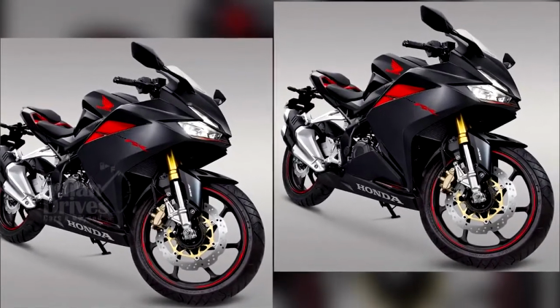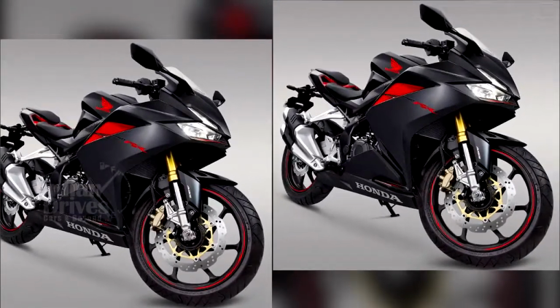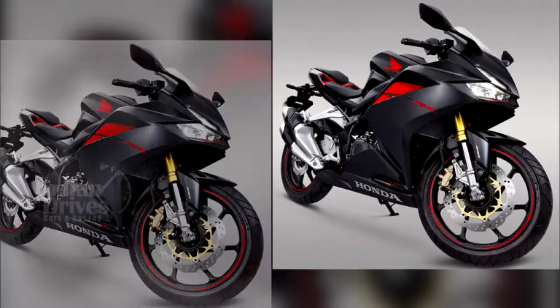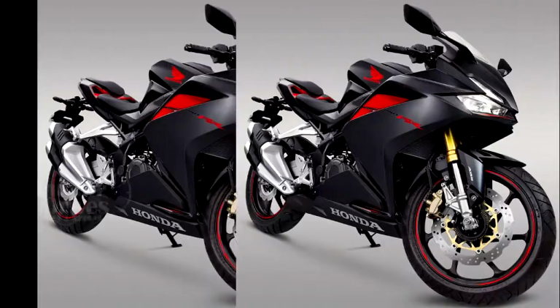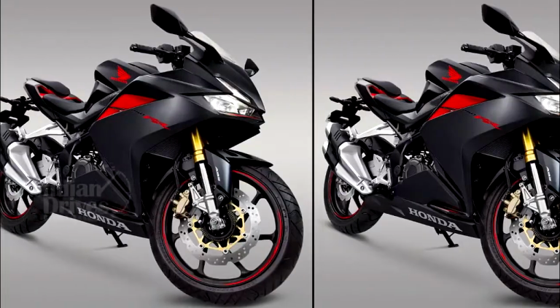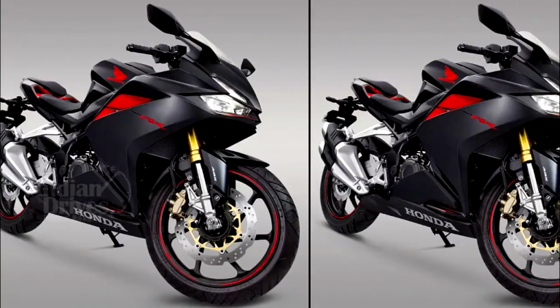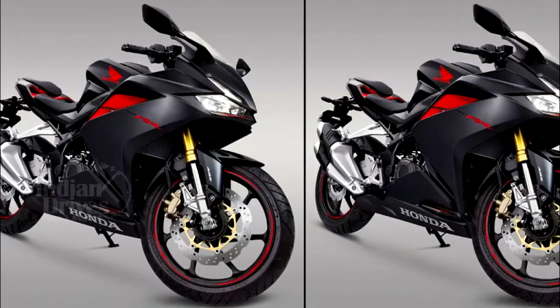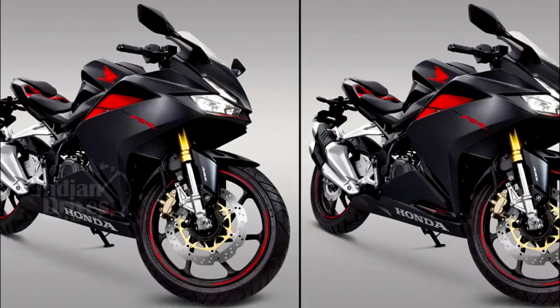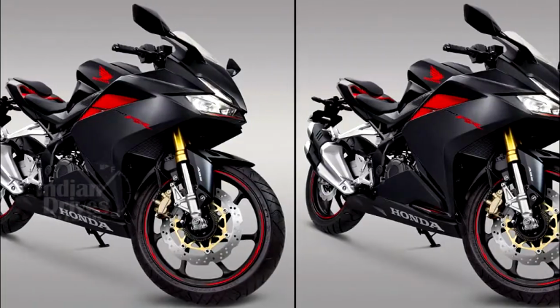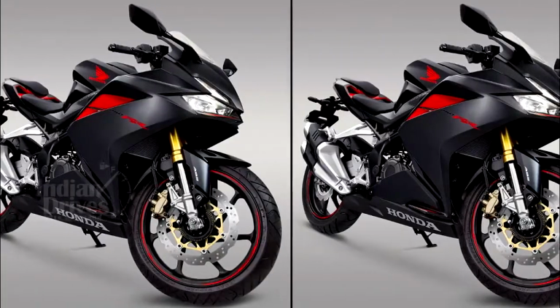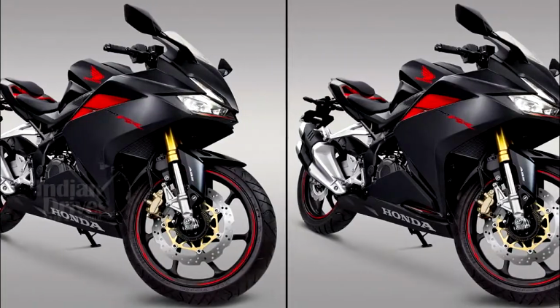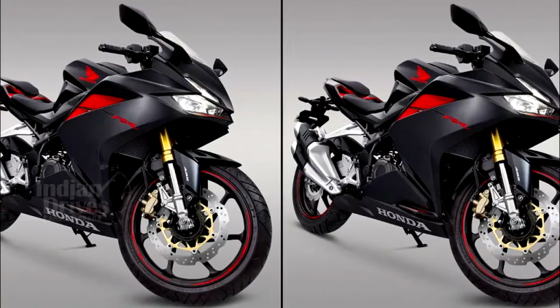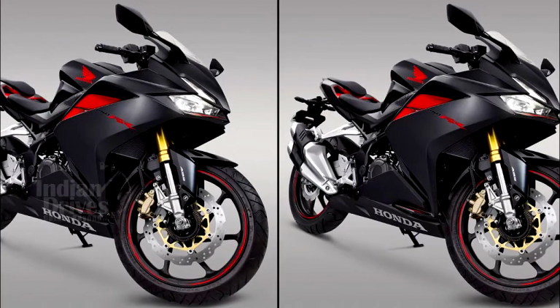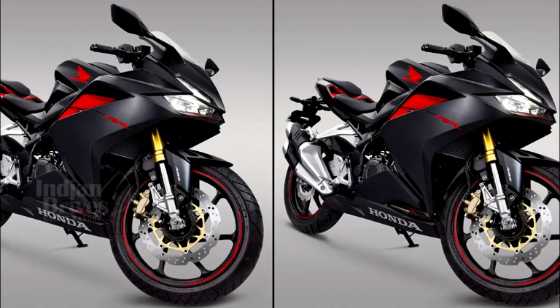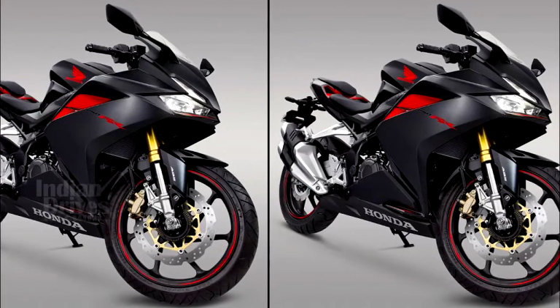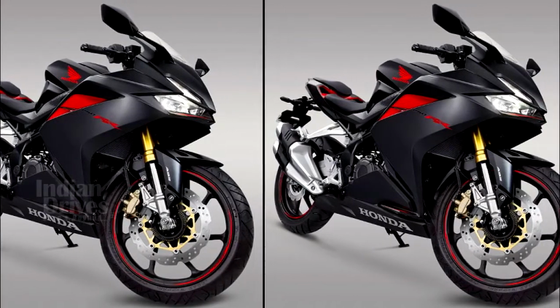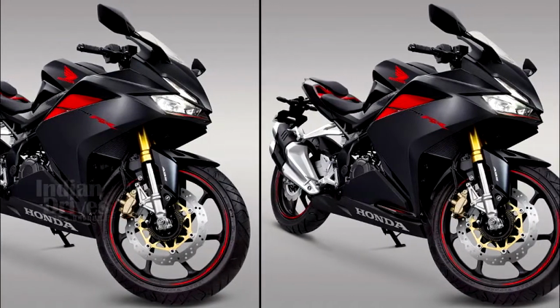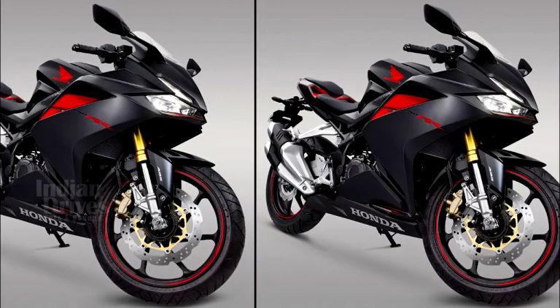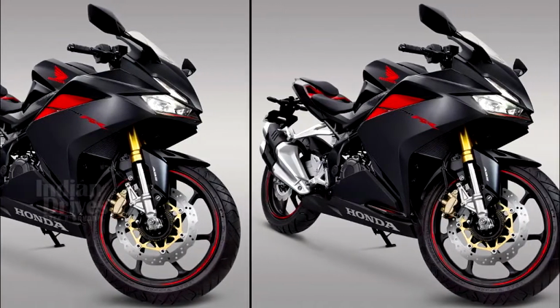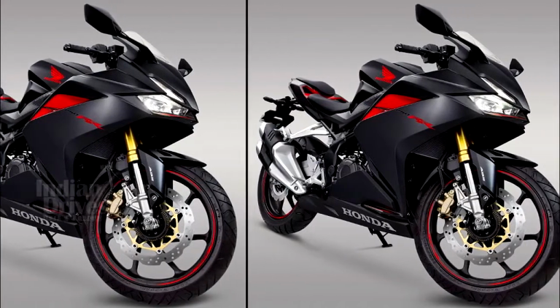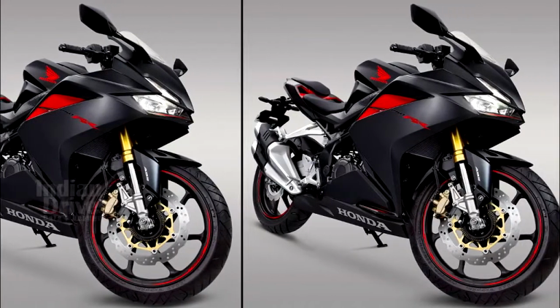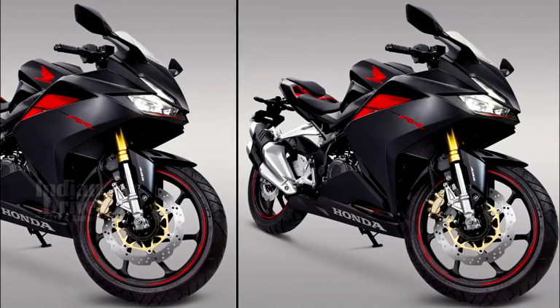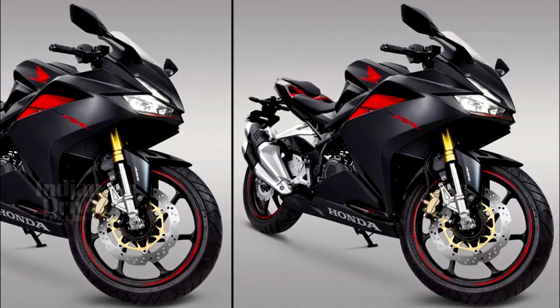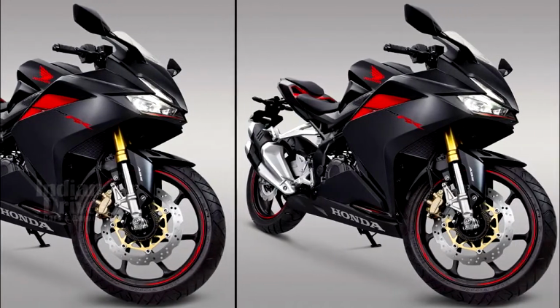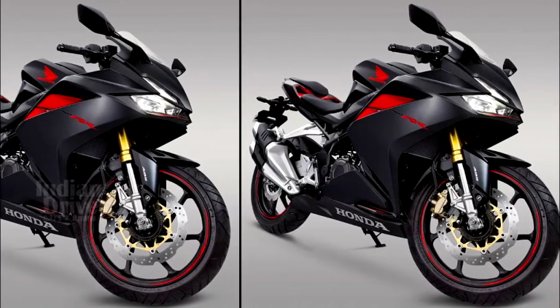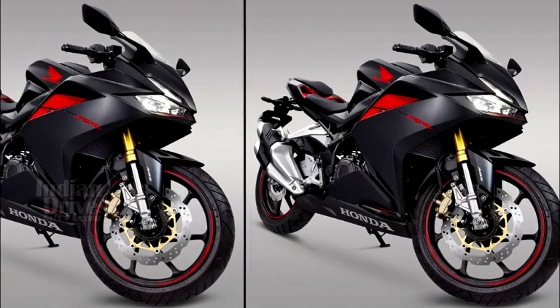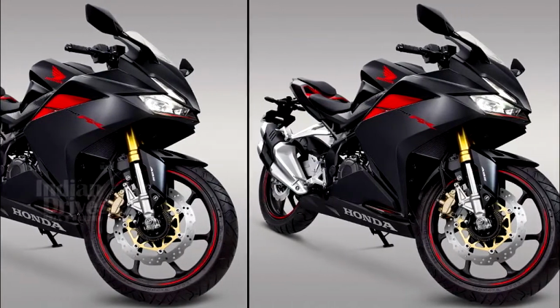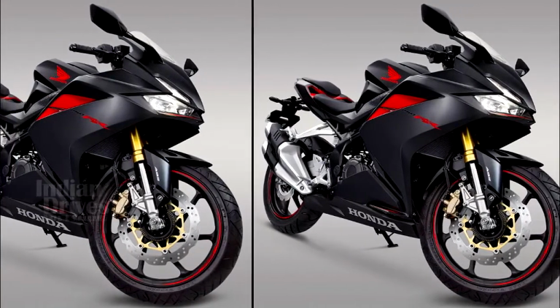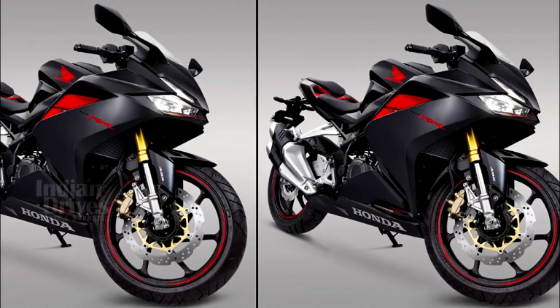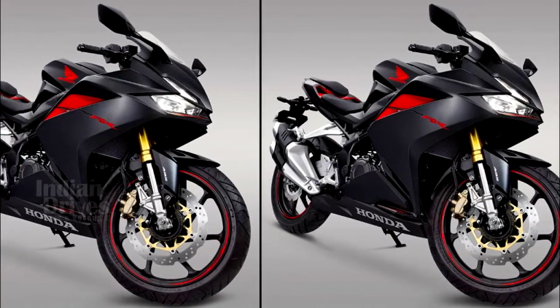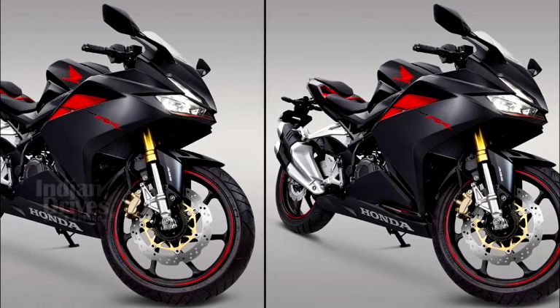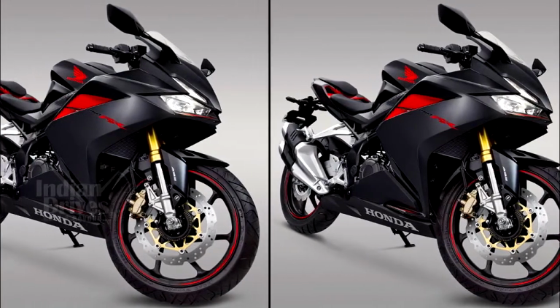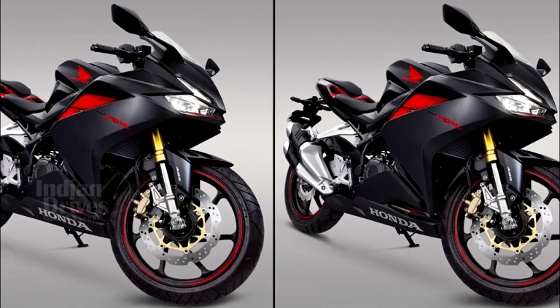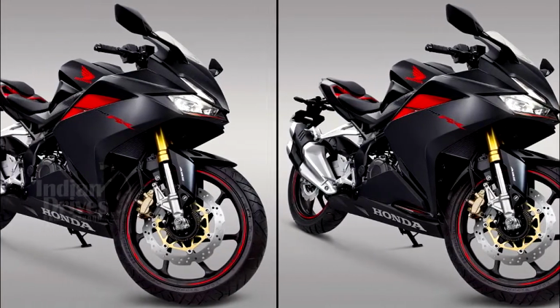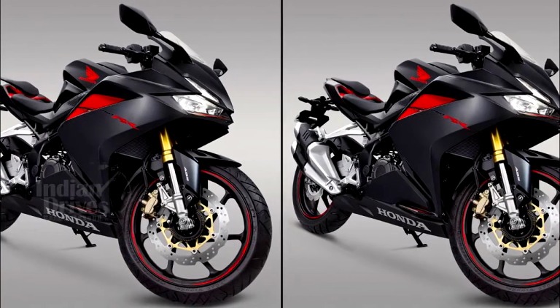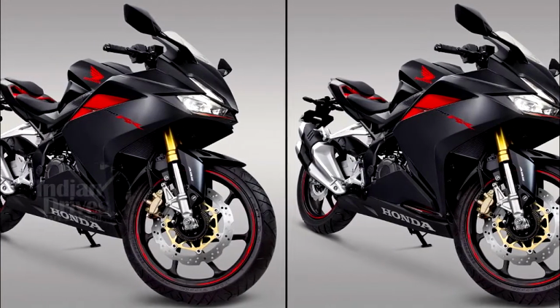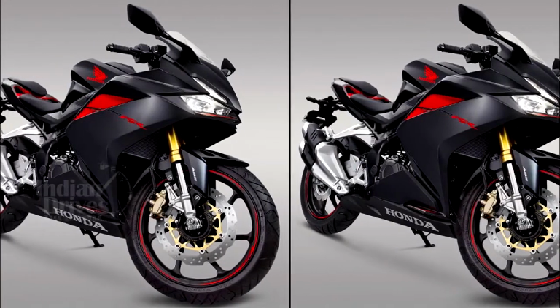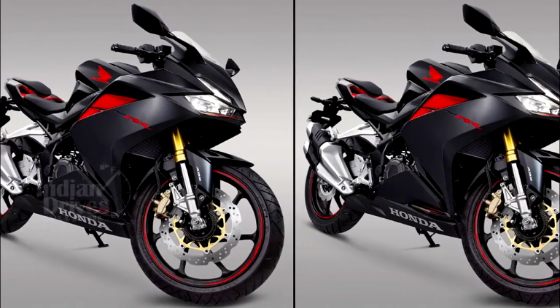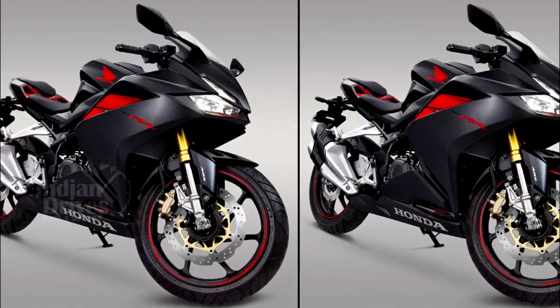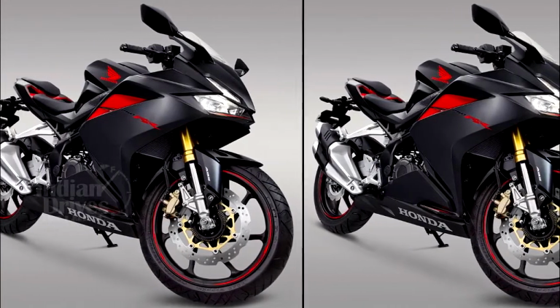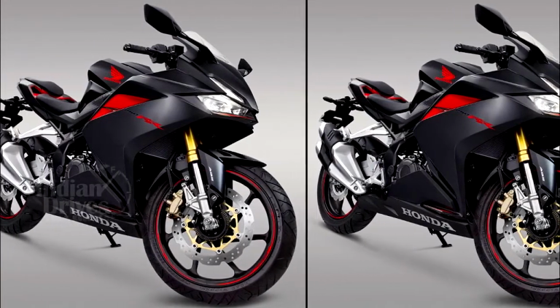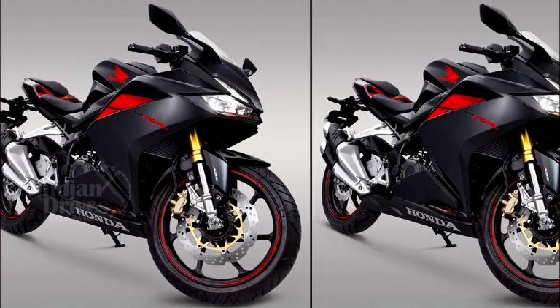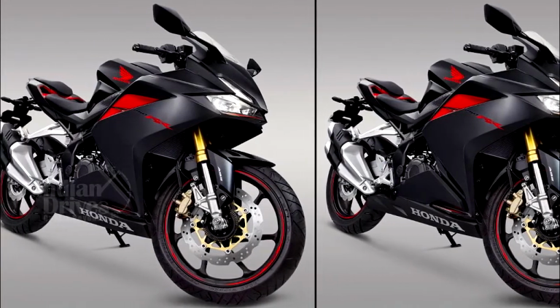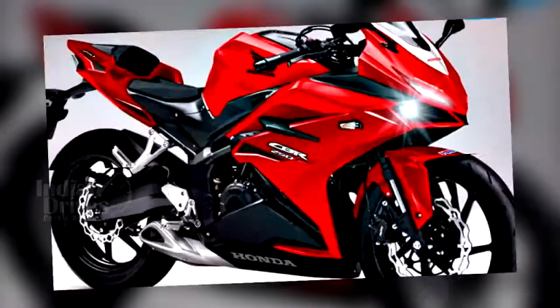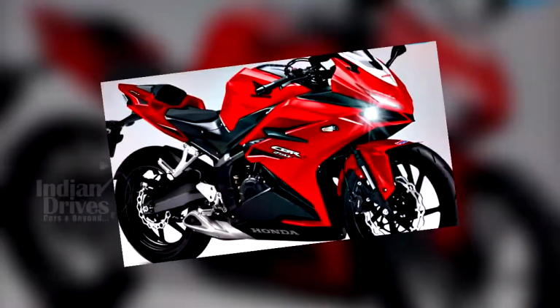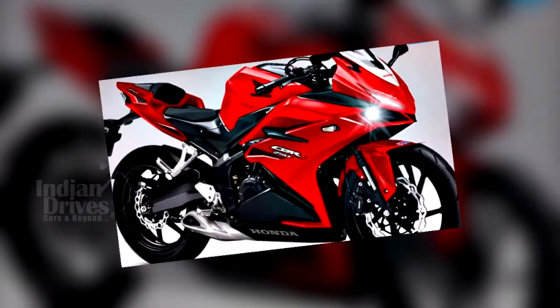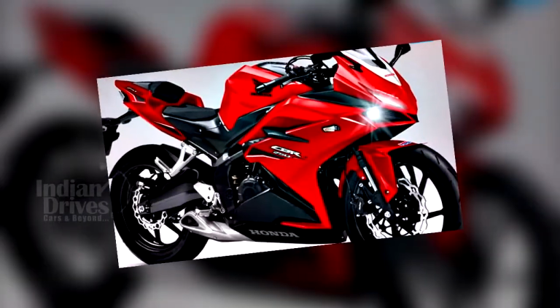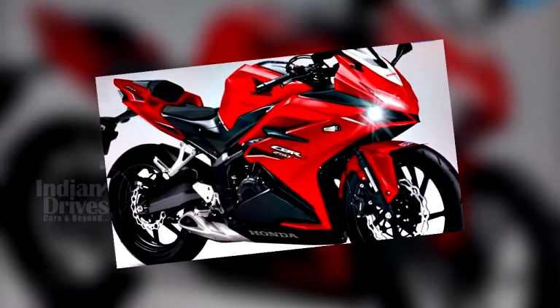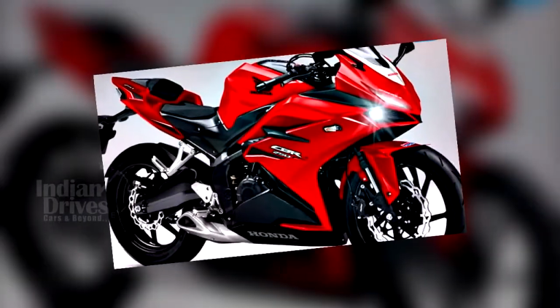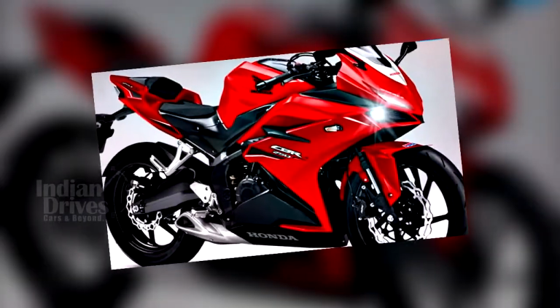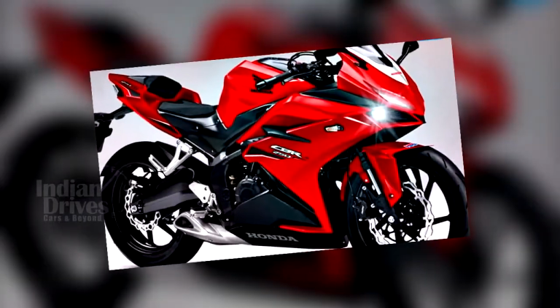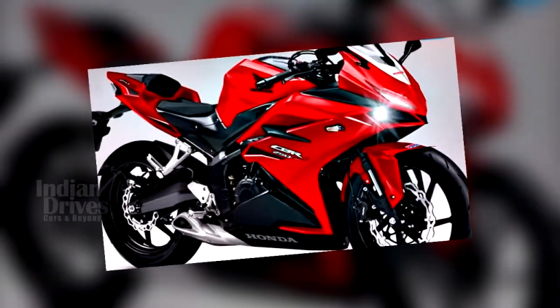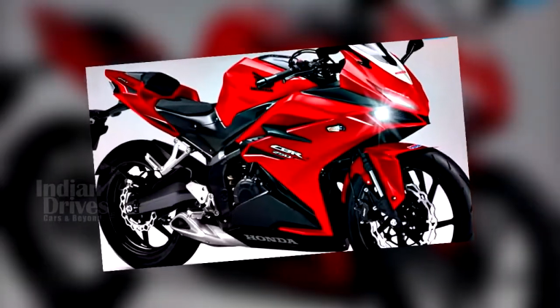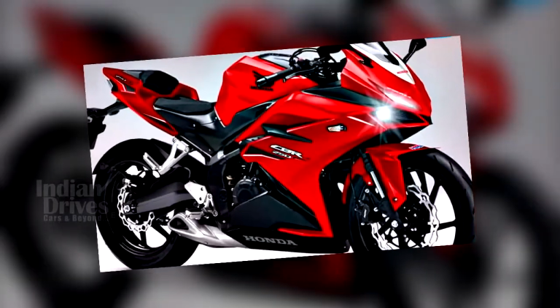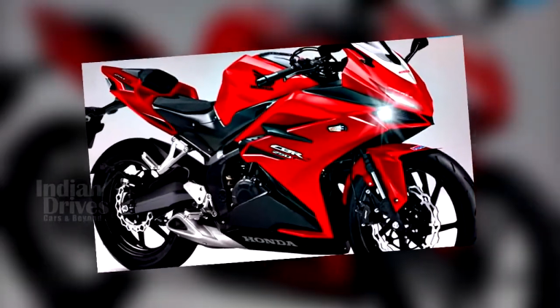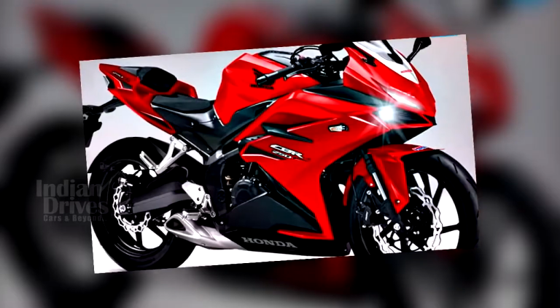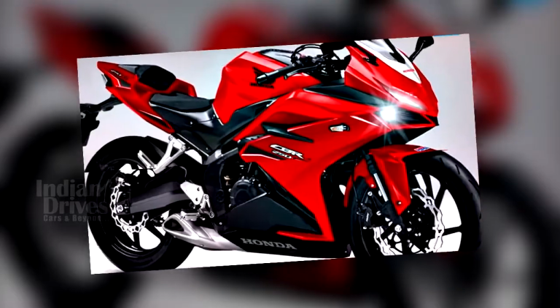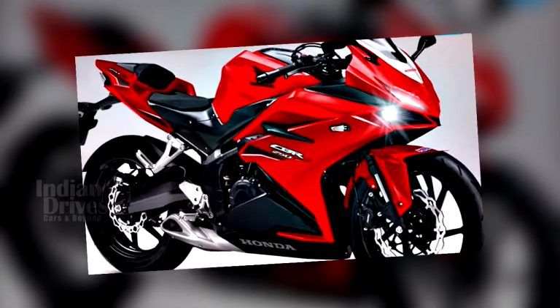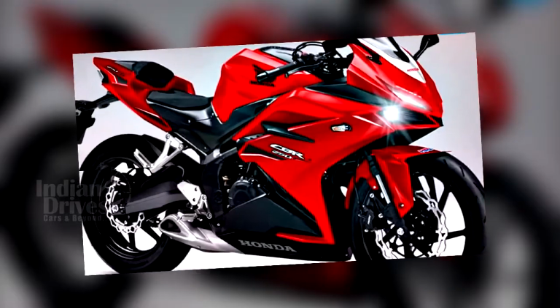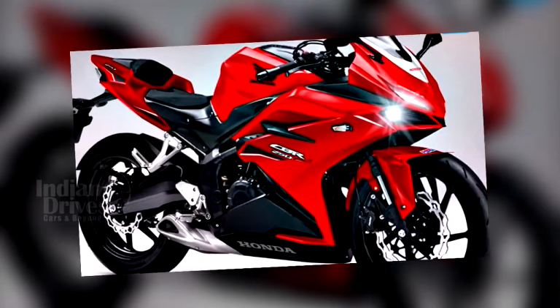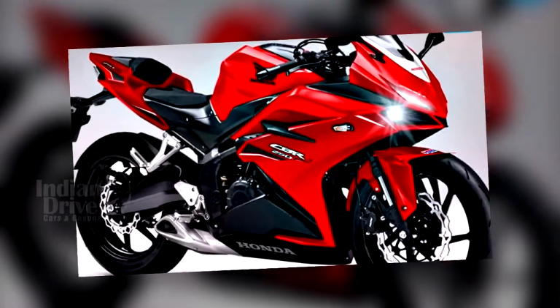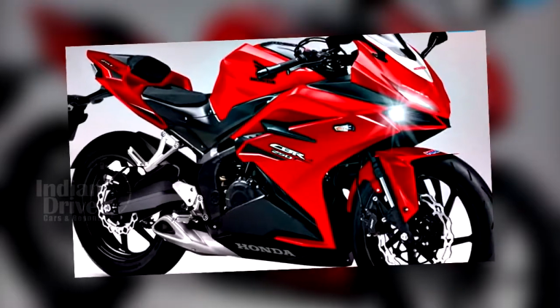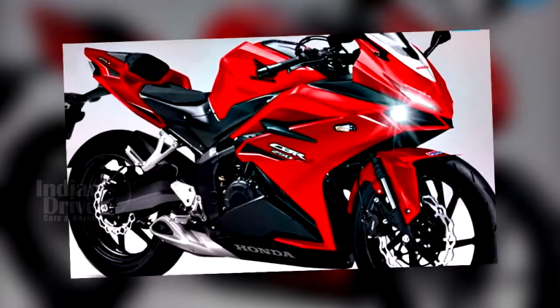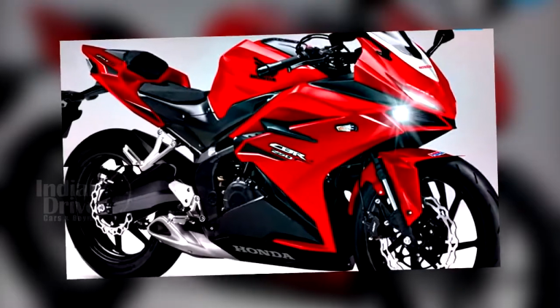After its unveiling in the Indonesian market, a 360-degree view of the Honda CBR250RR has been revealed.